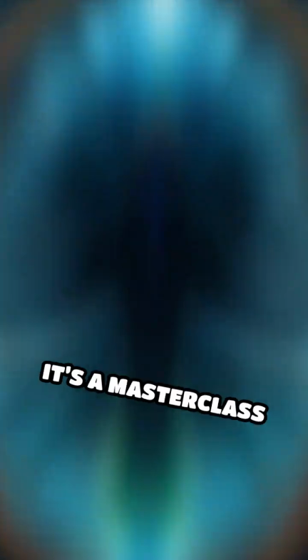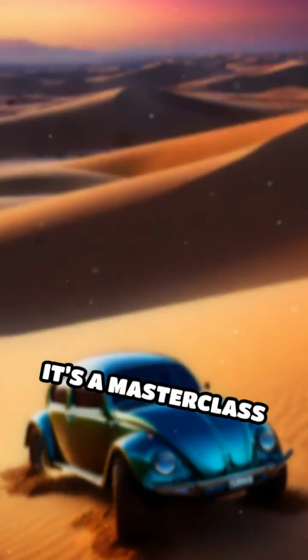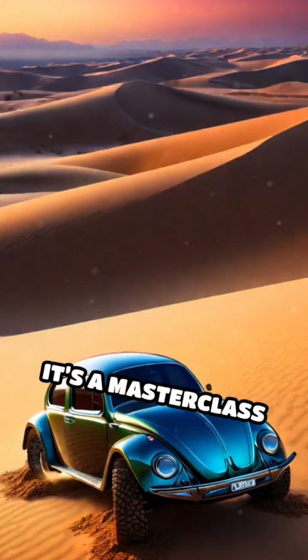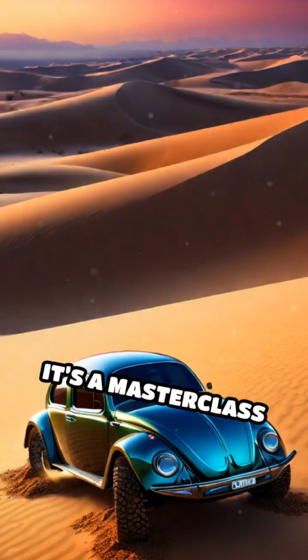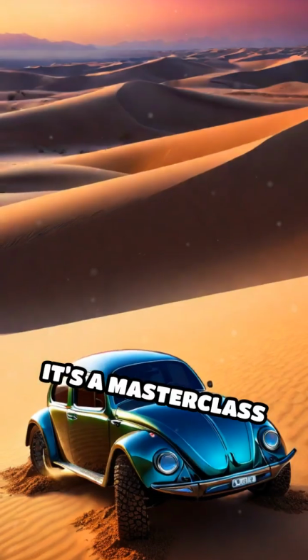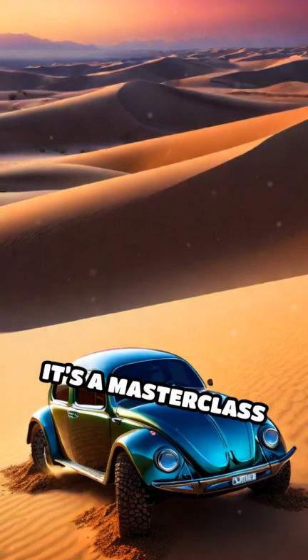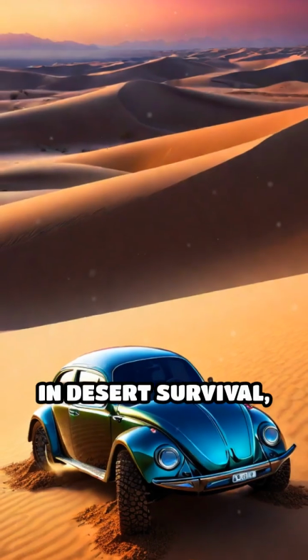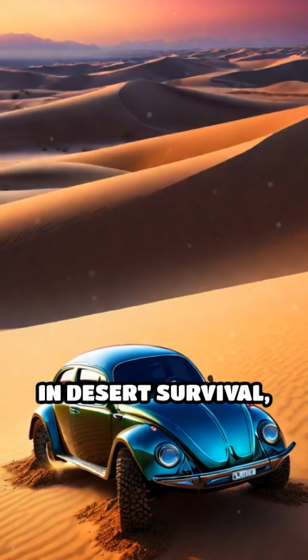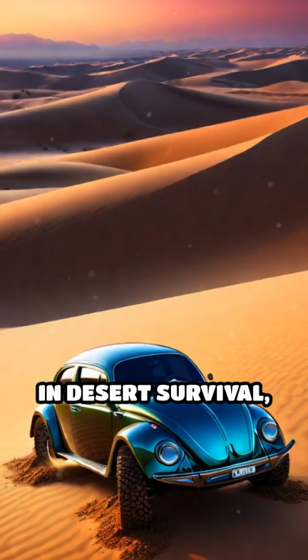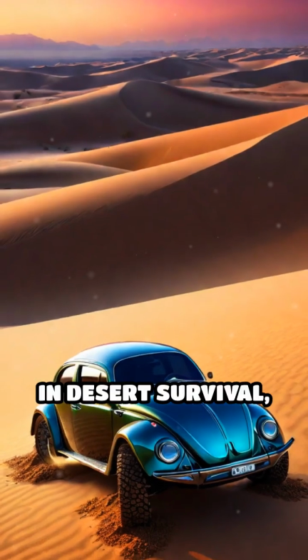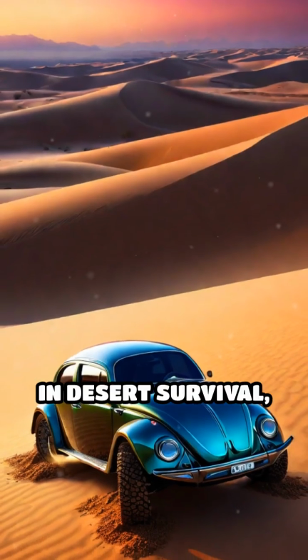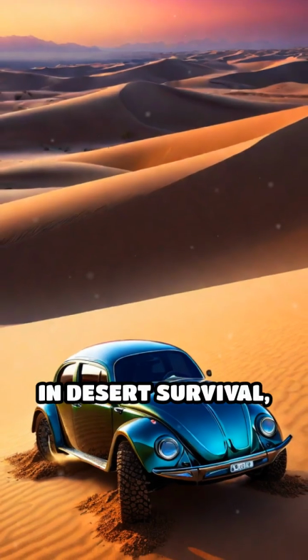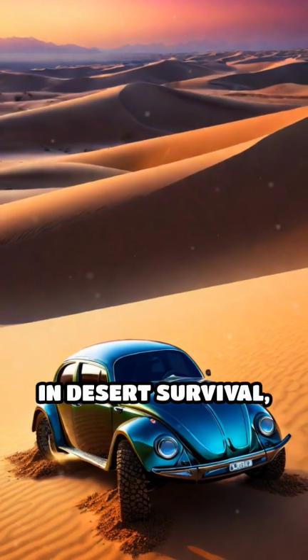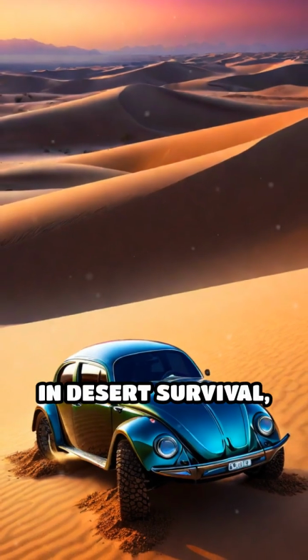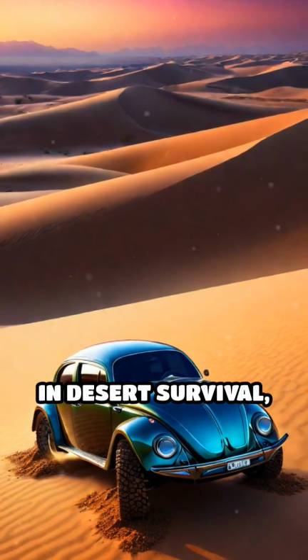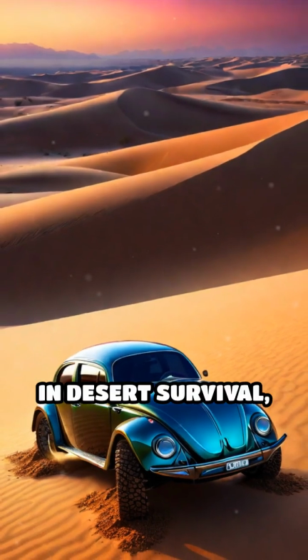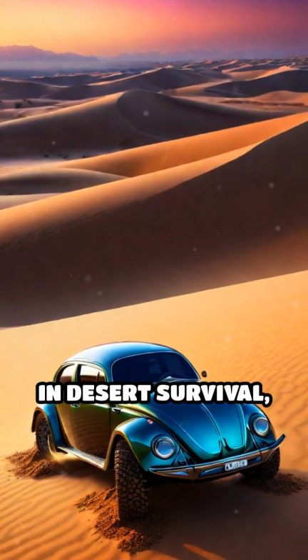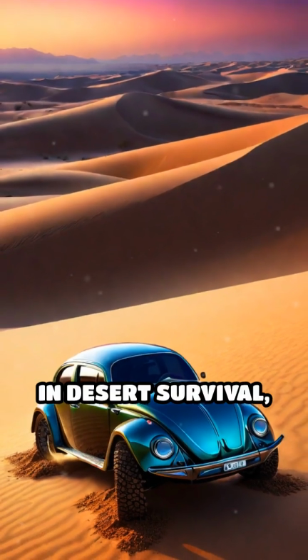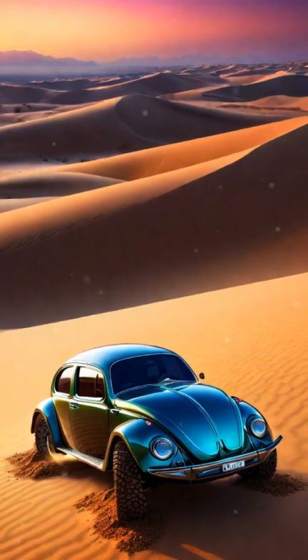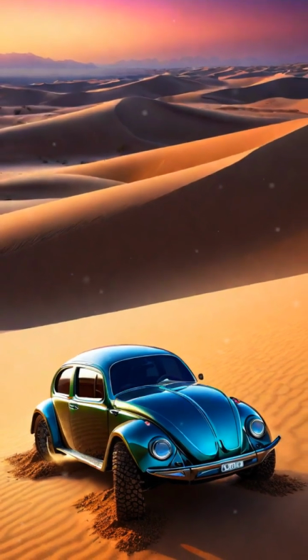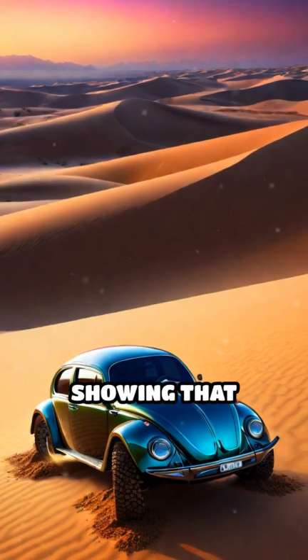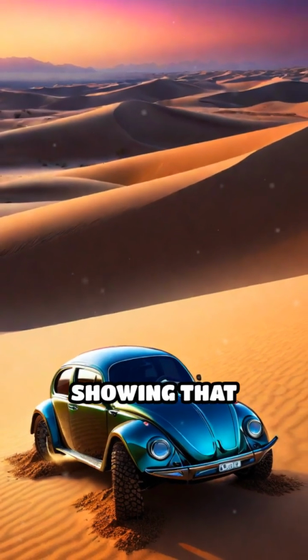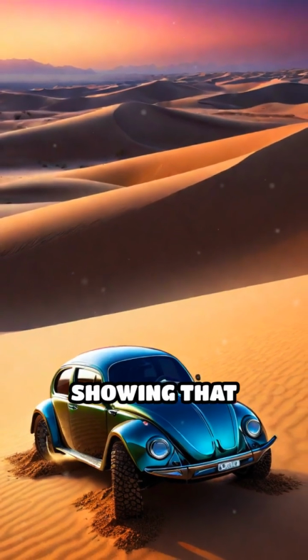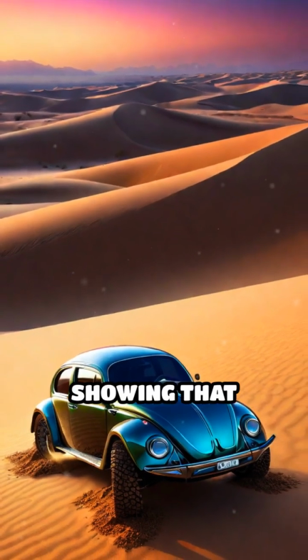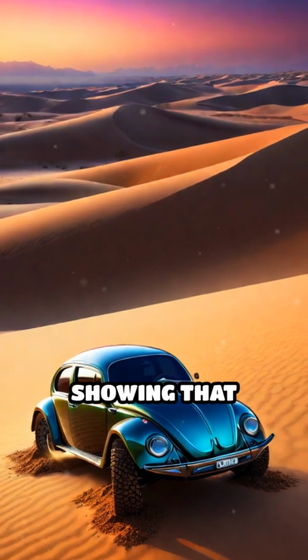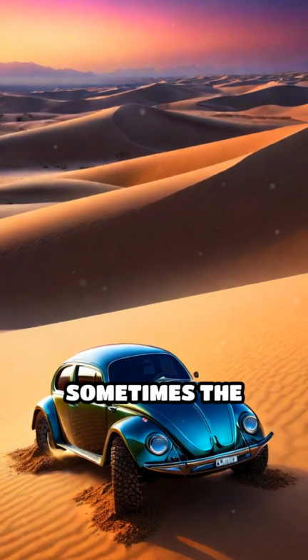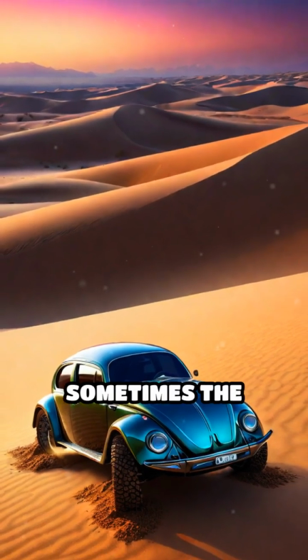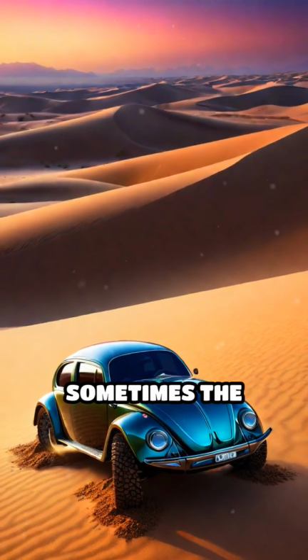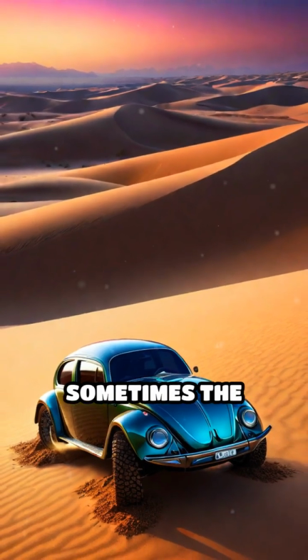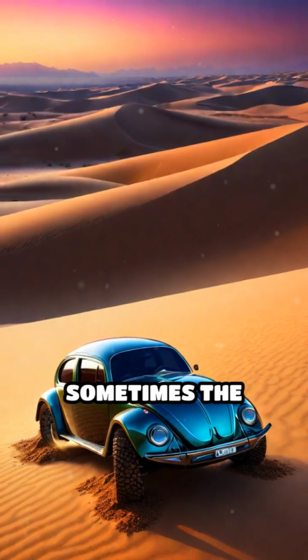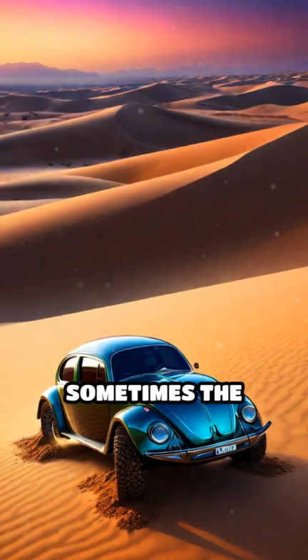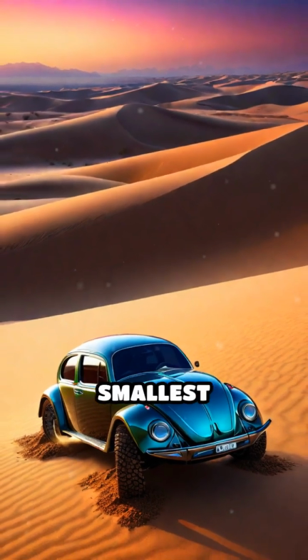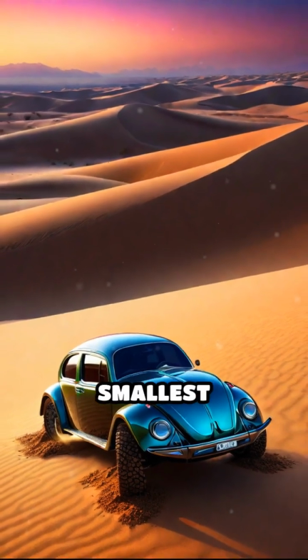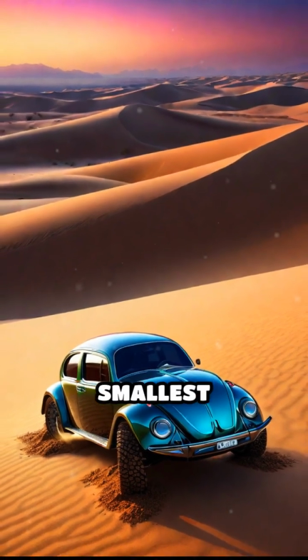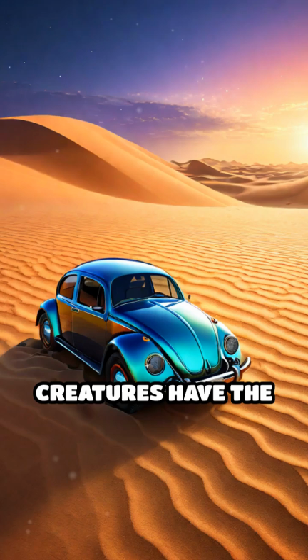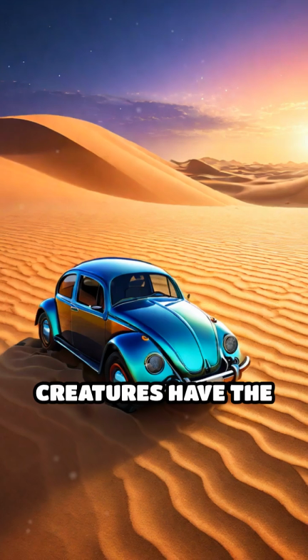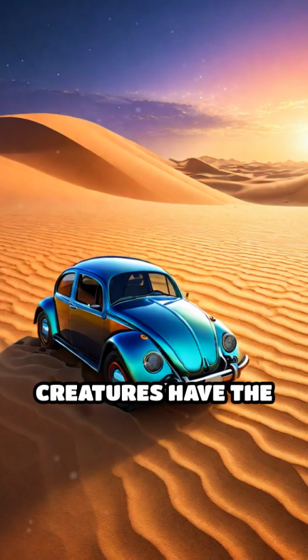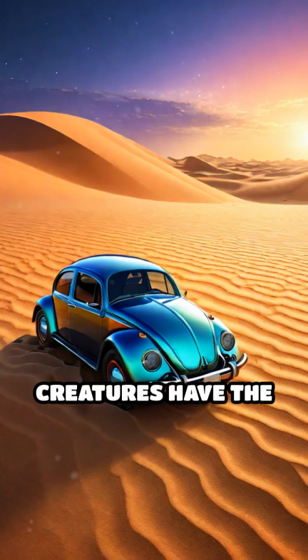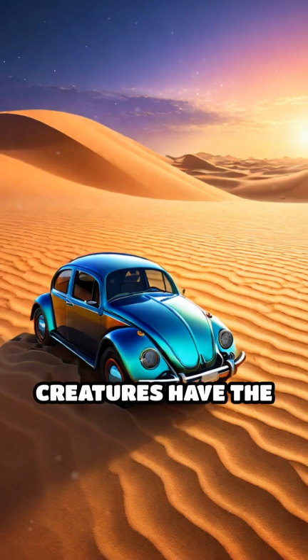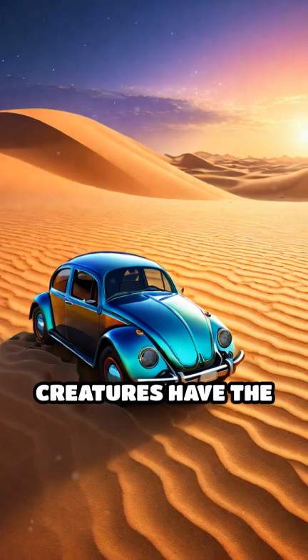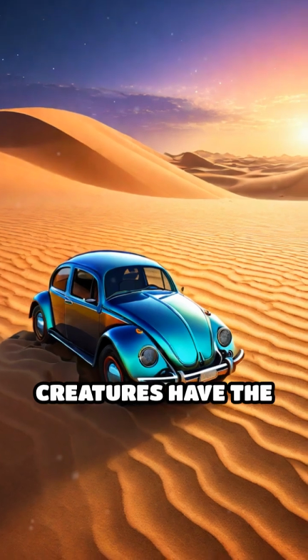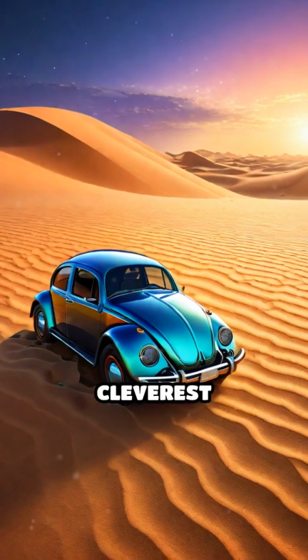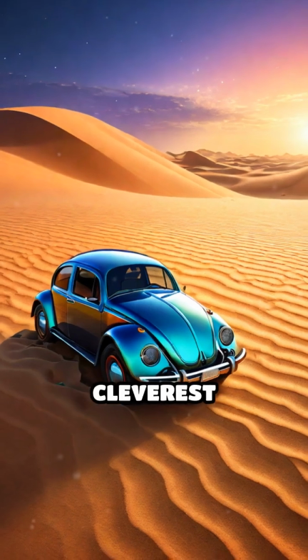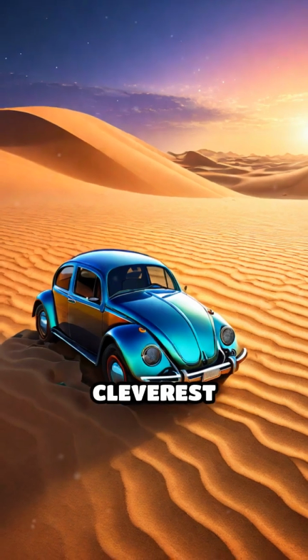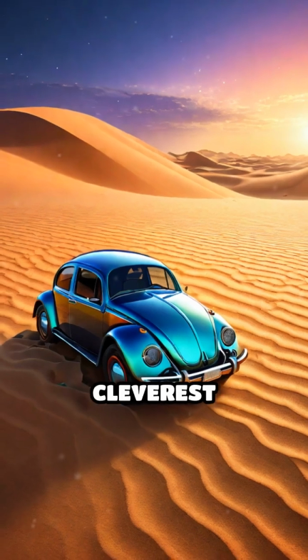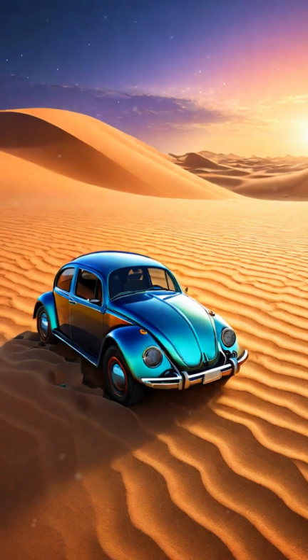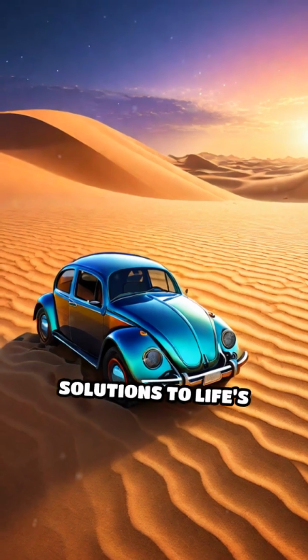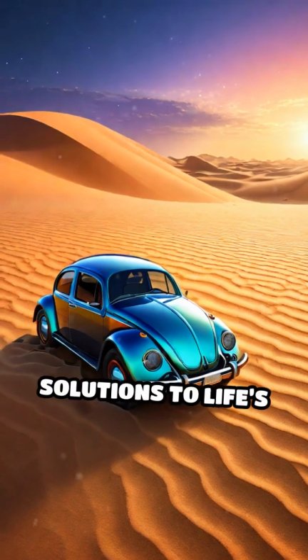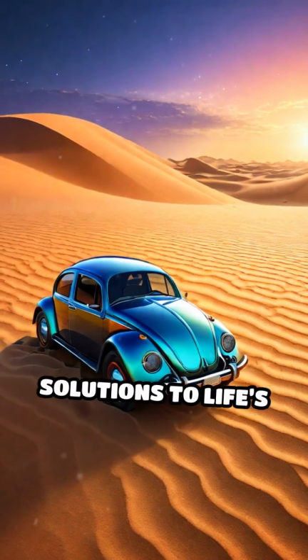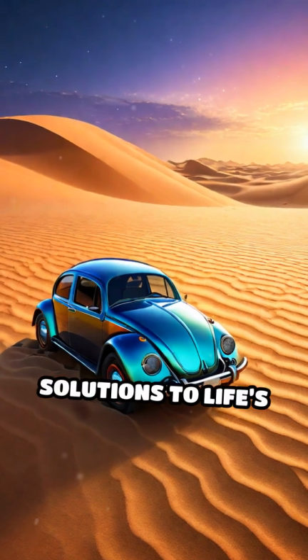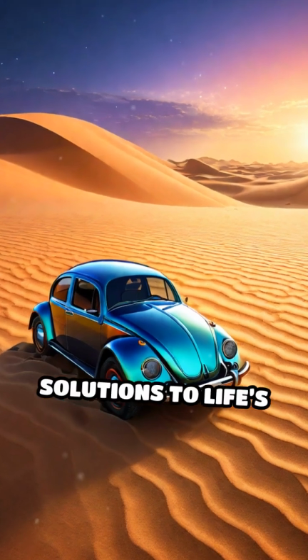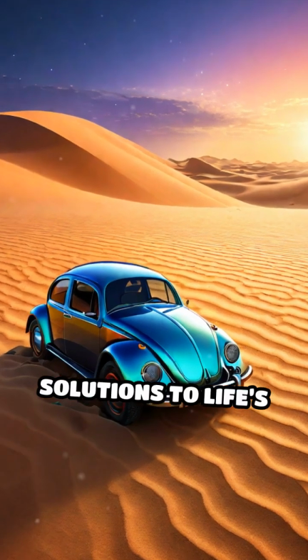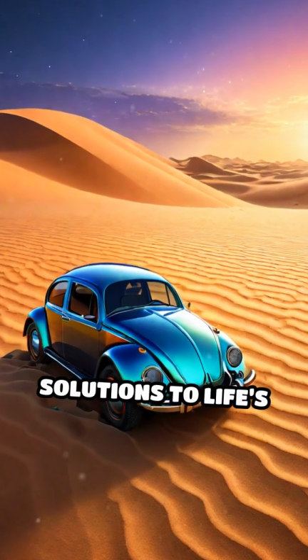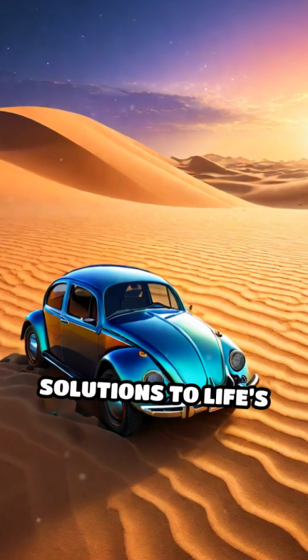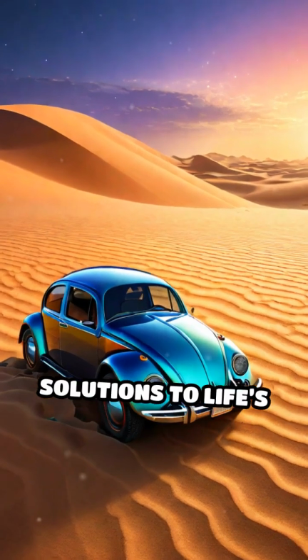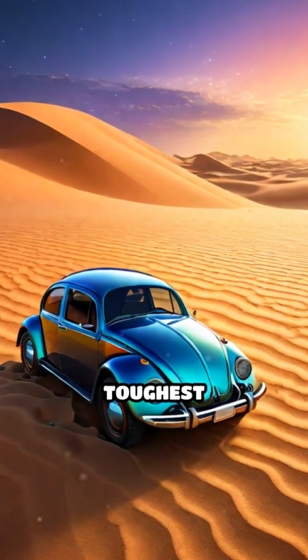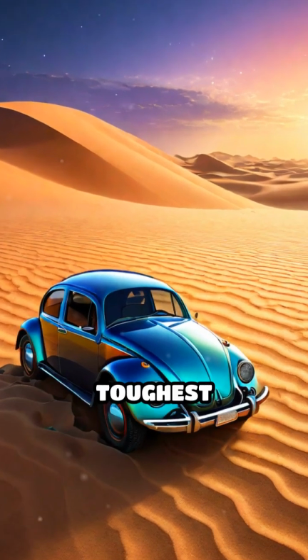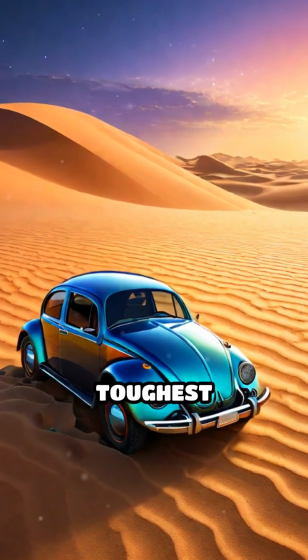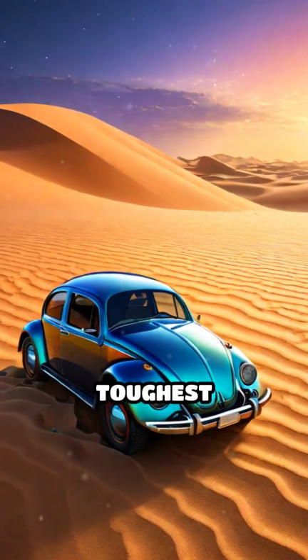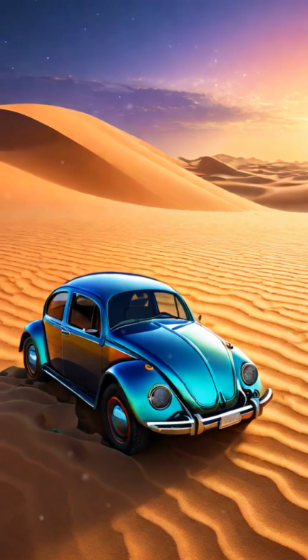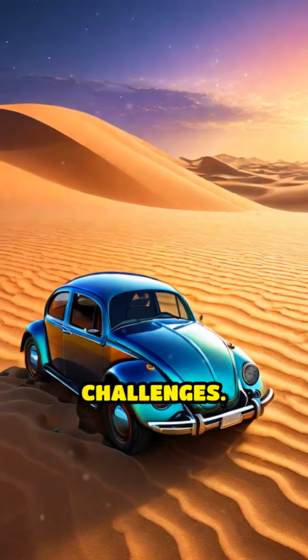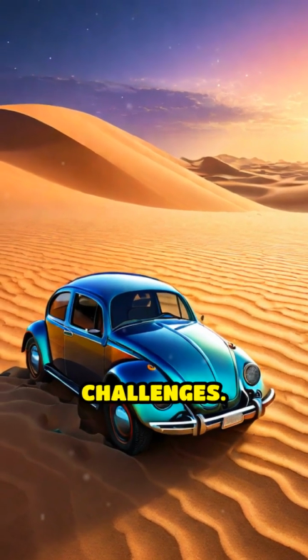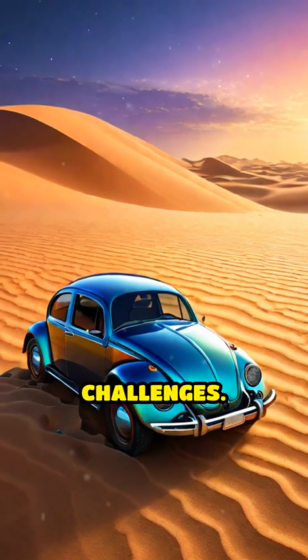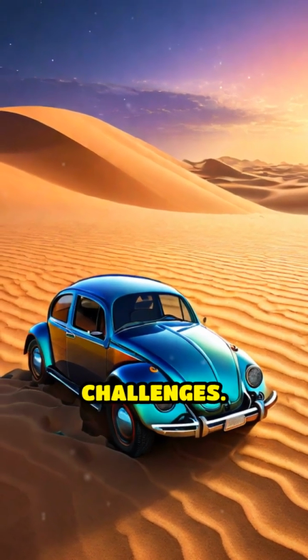It's a masterclass in desert survival, showing that sometimes the smallest creatures have the cleverest solutions to life's toughest challenges.